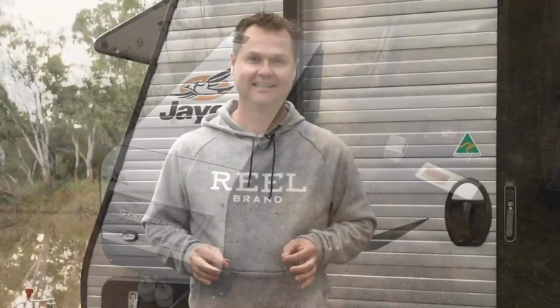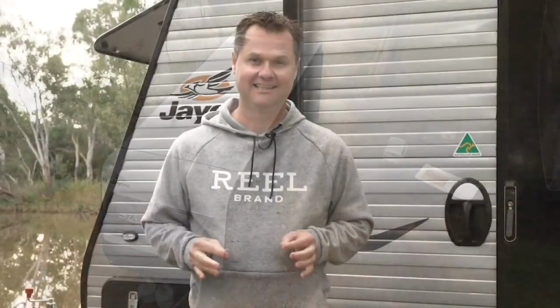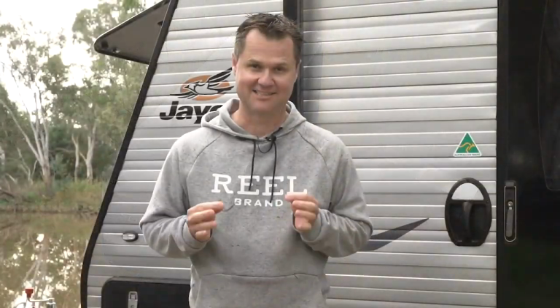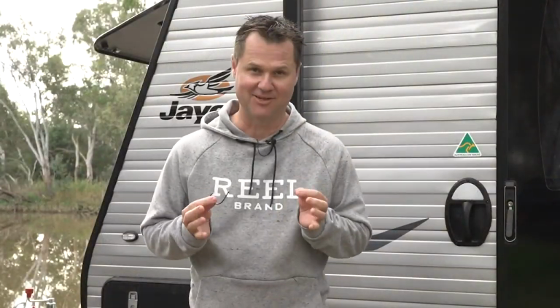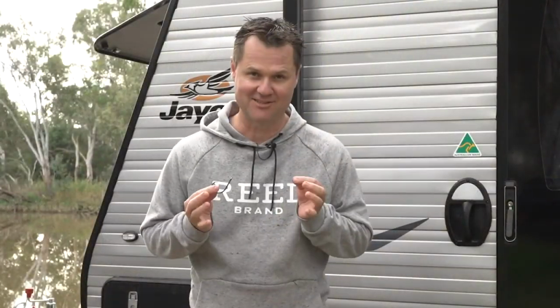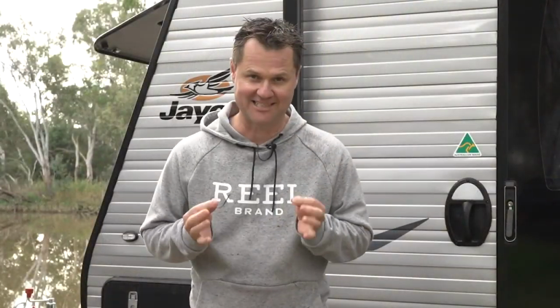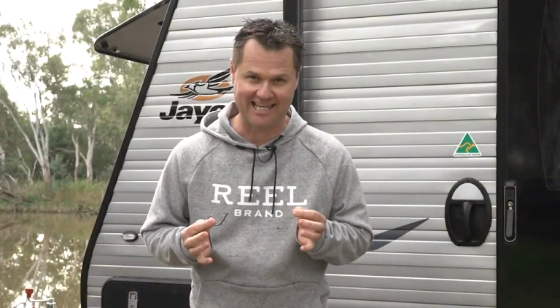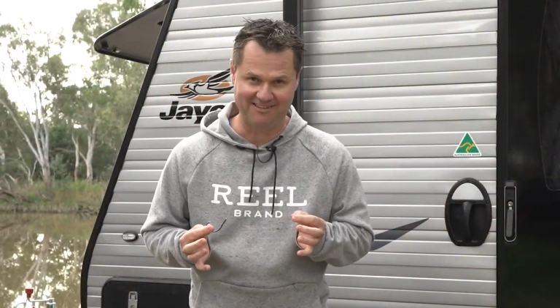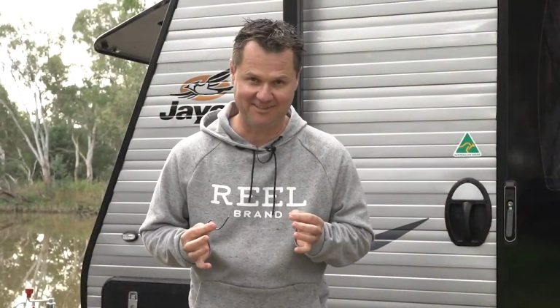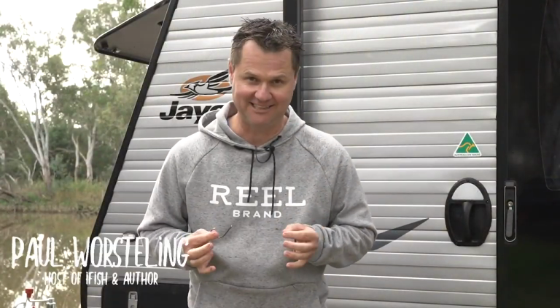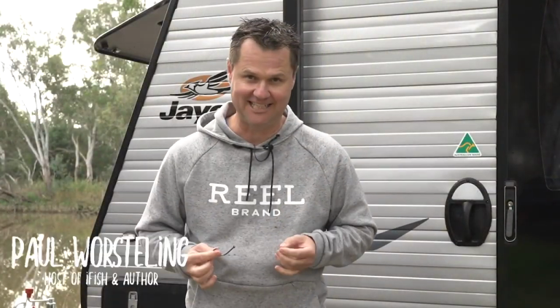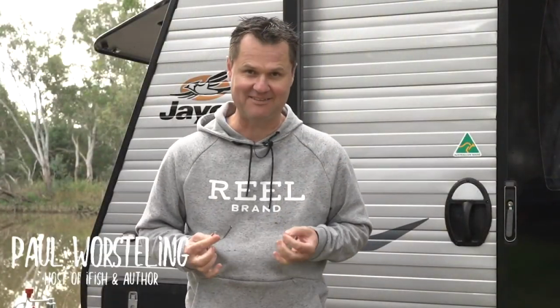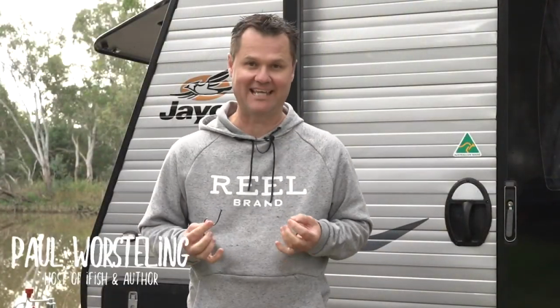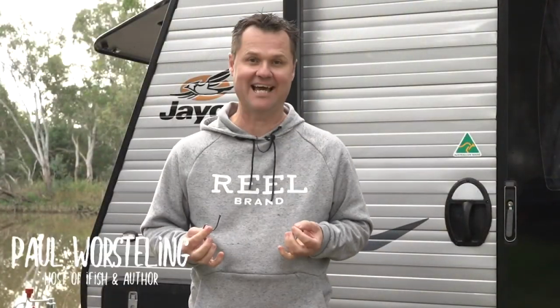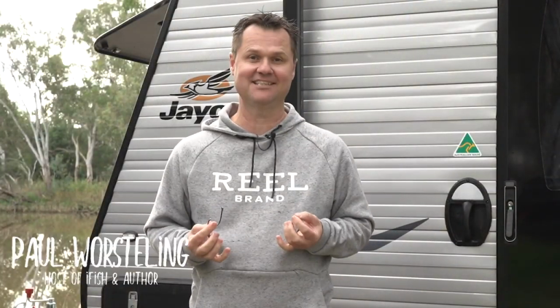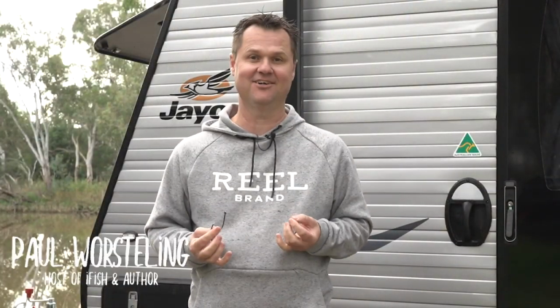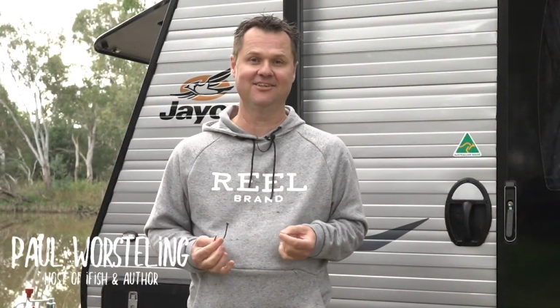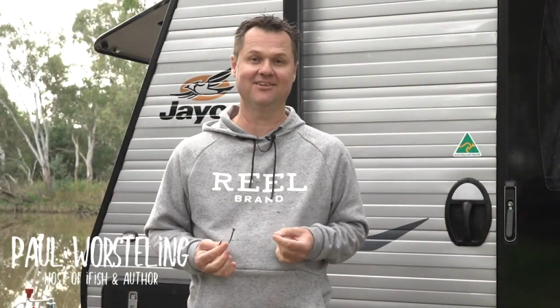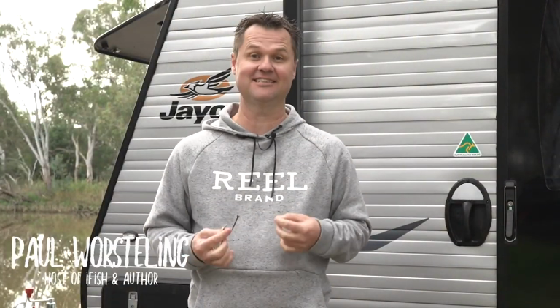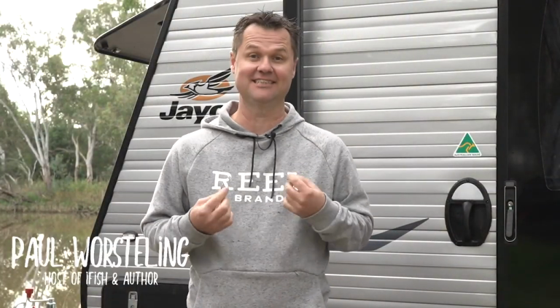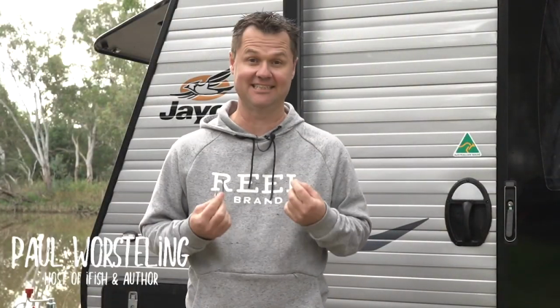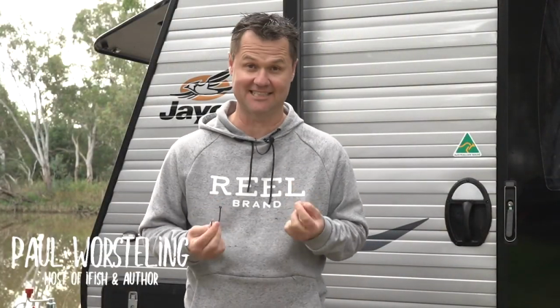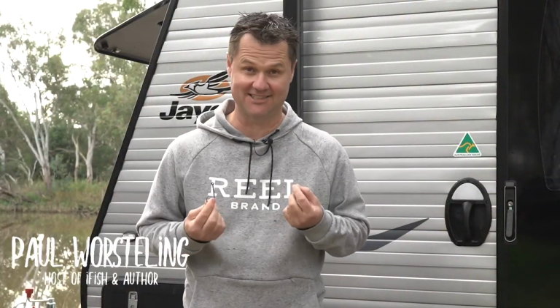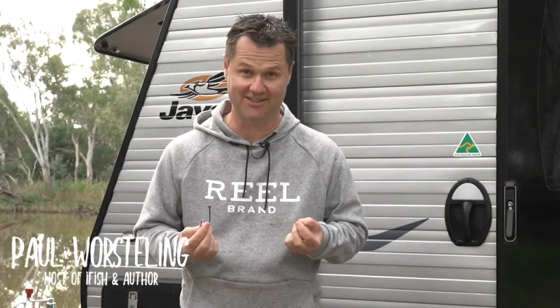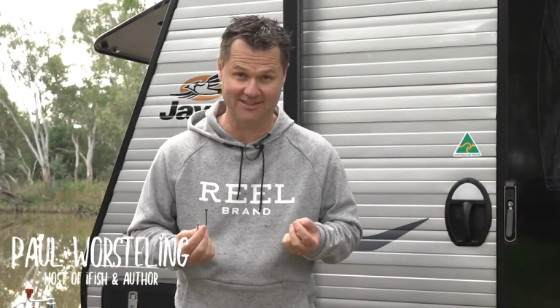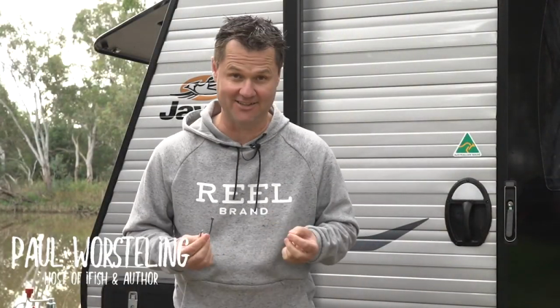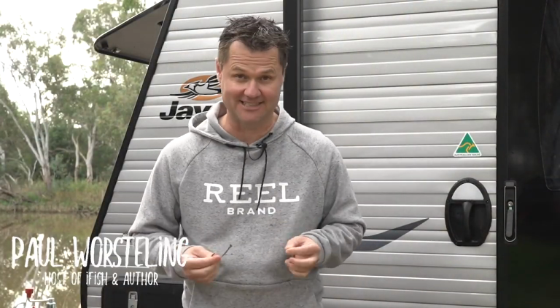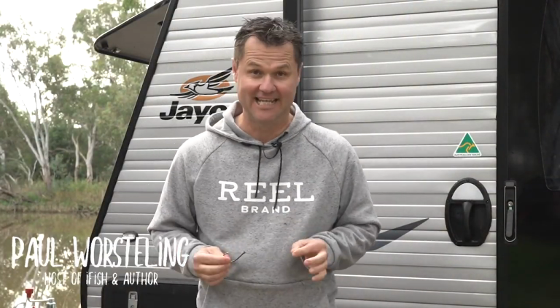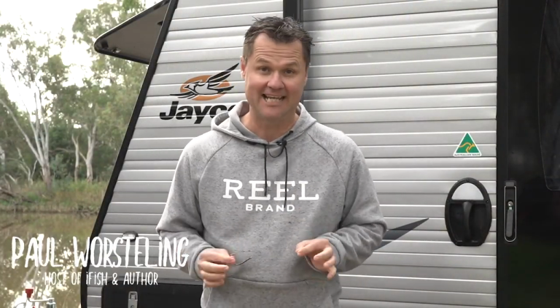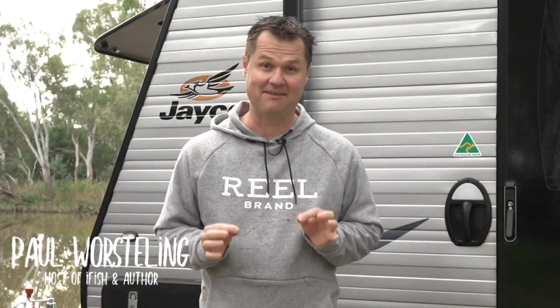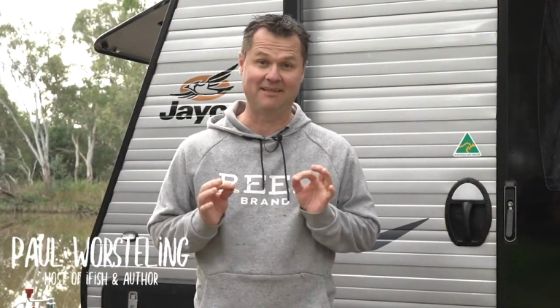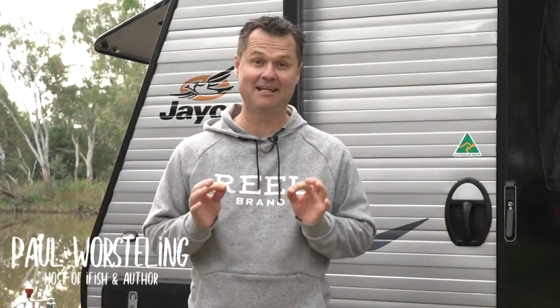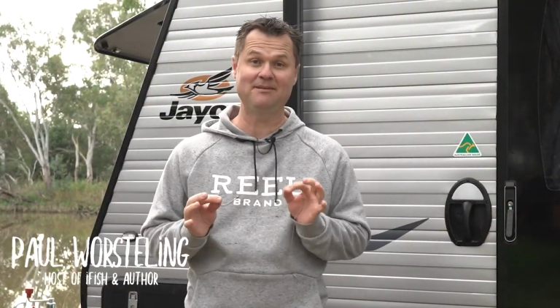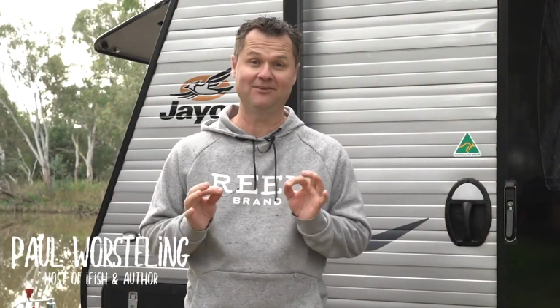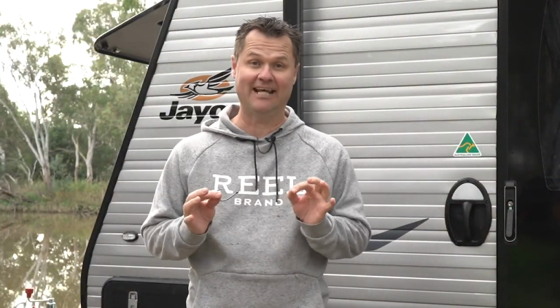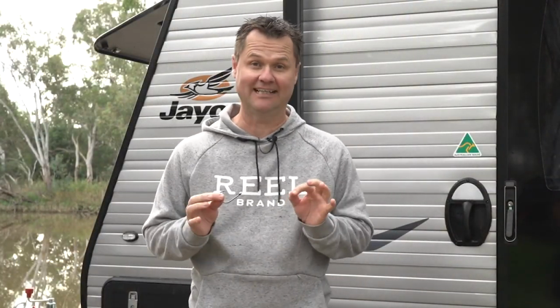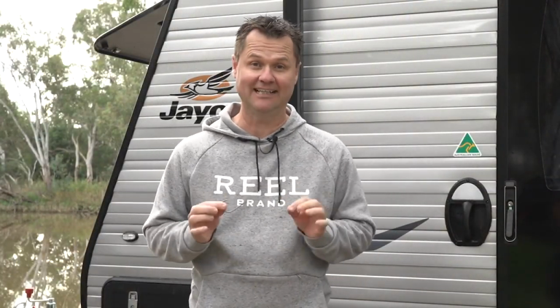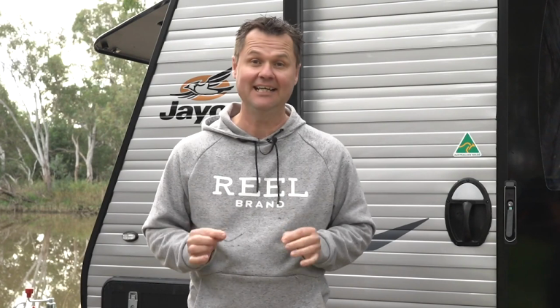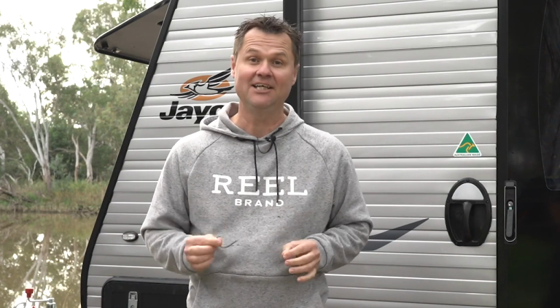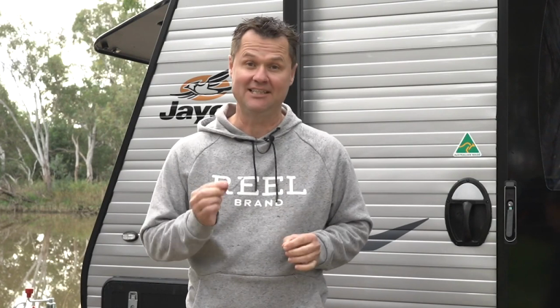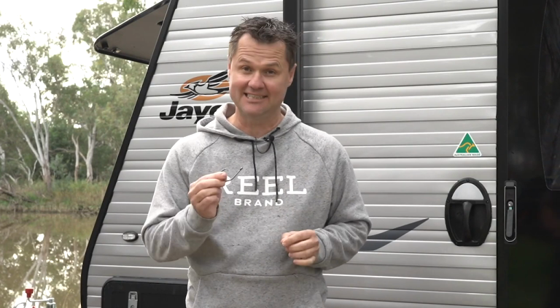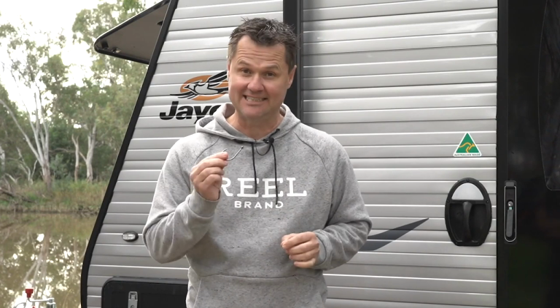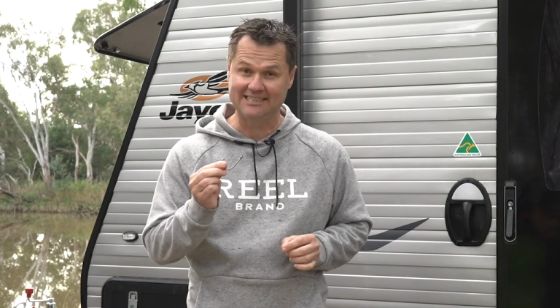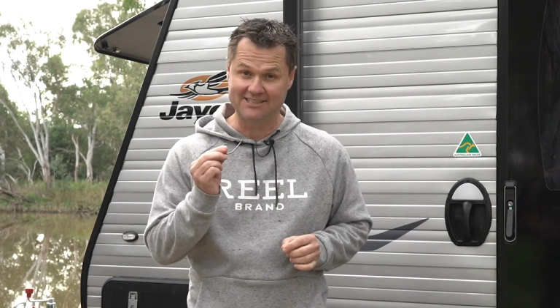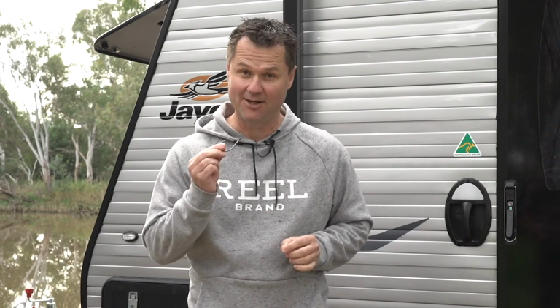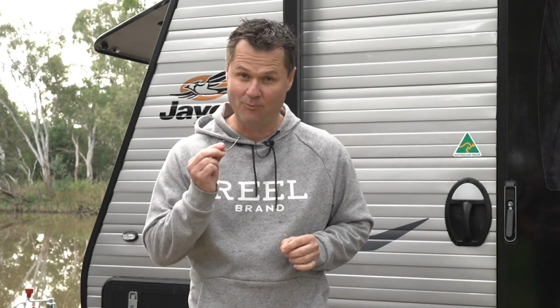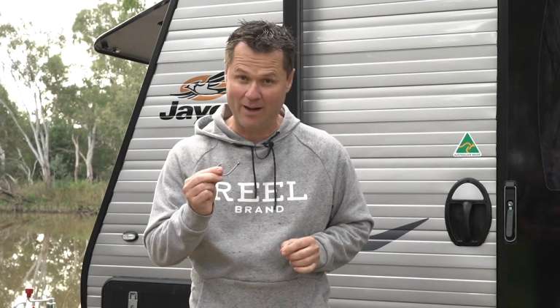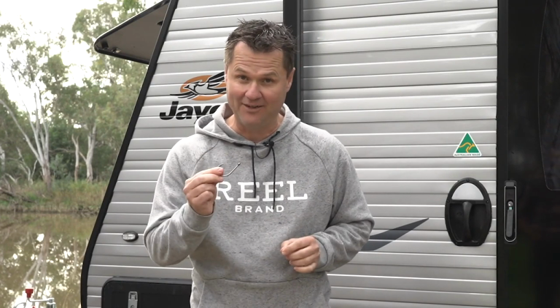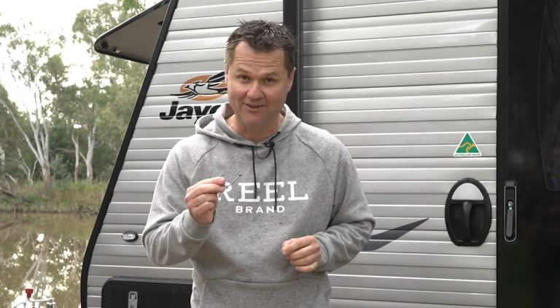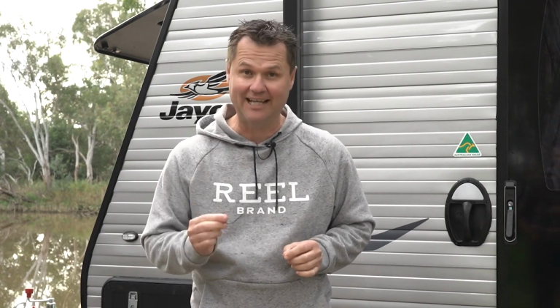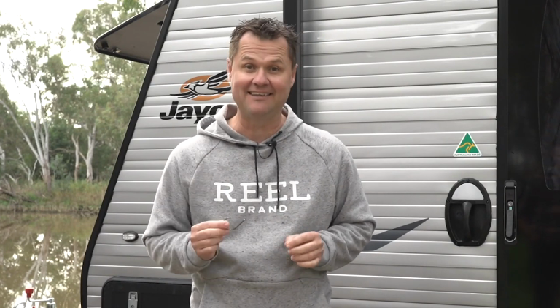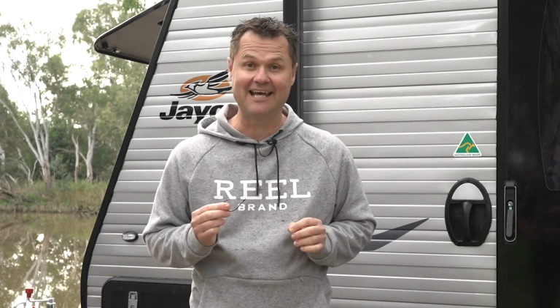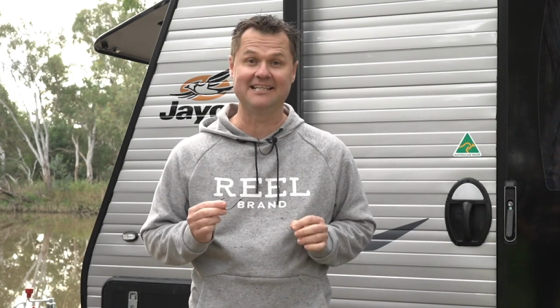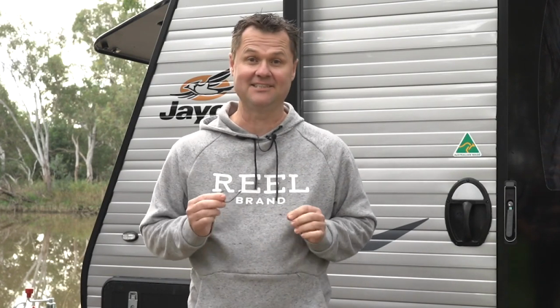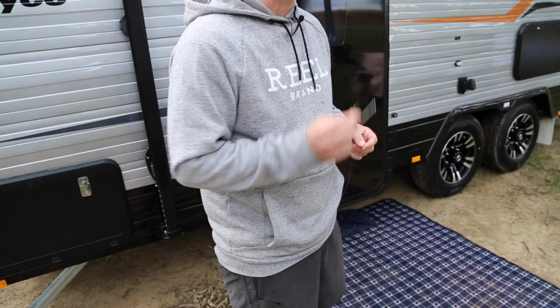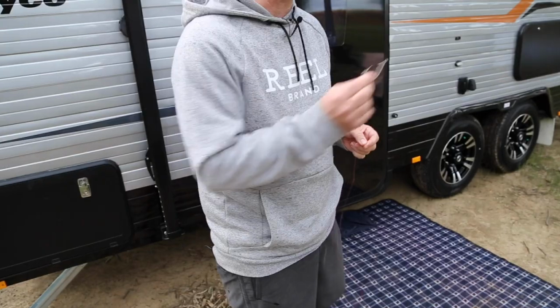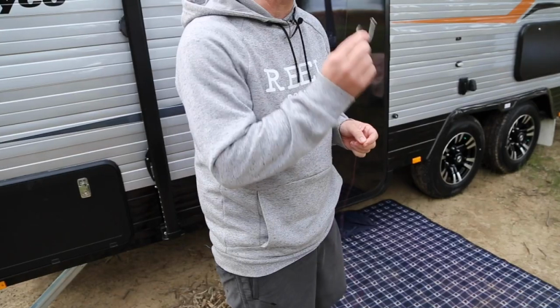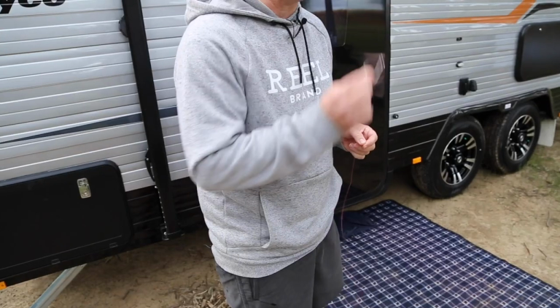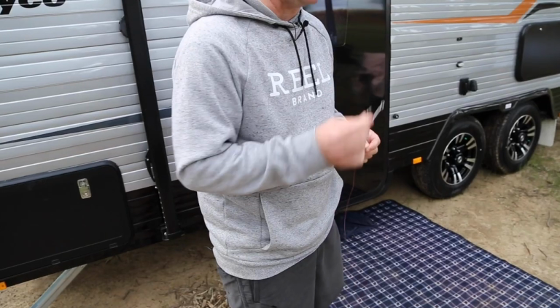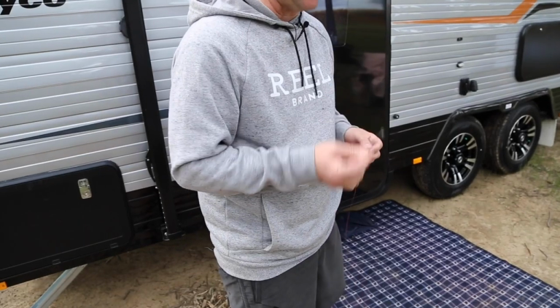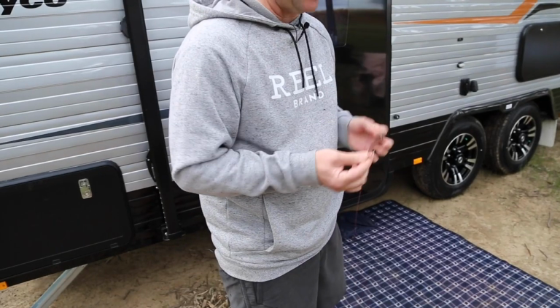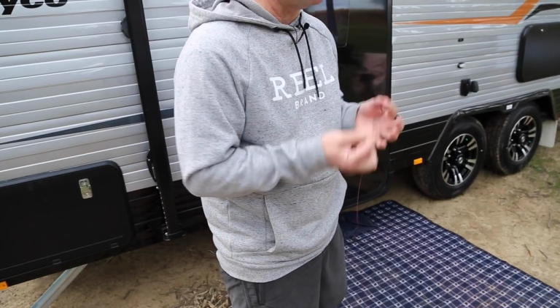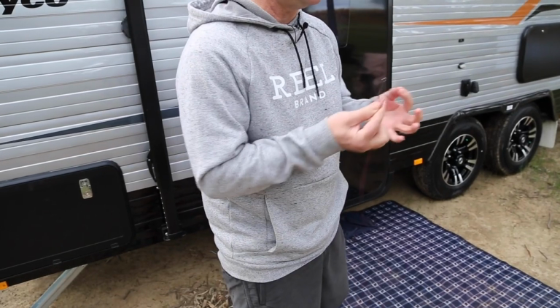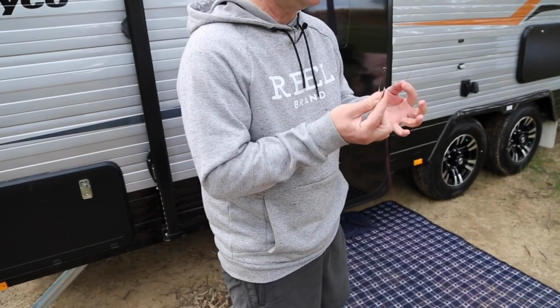There's an old saying in fishing: if you can't tie knots, just tie lots. Now if you're going to be a good angler, you just need to know one knot, and that is the uni. This is how it's done.